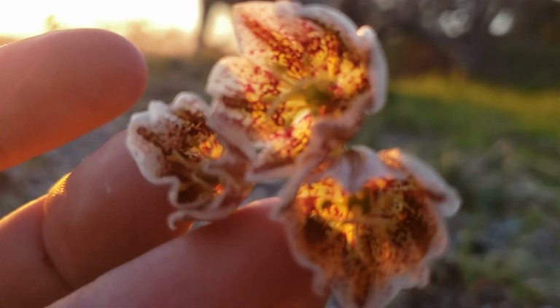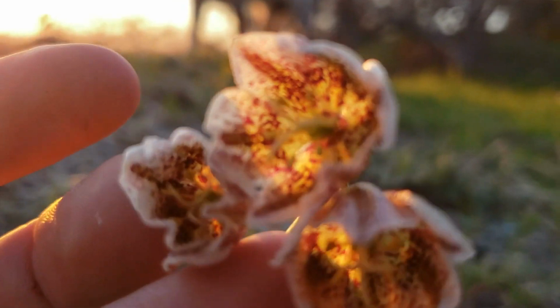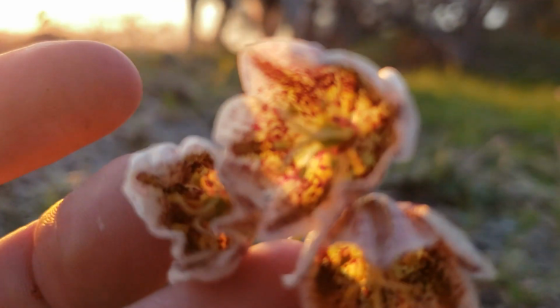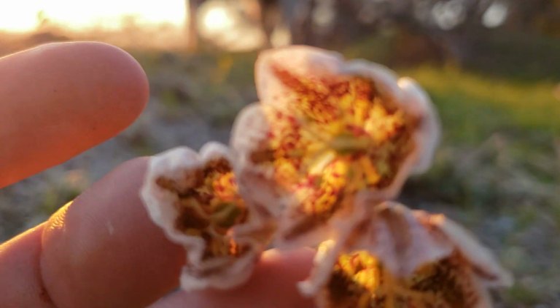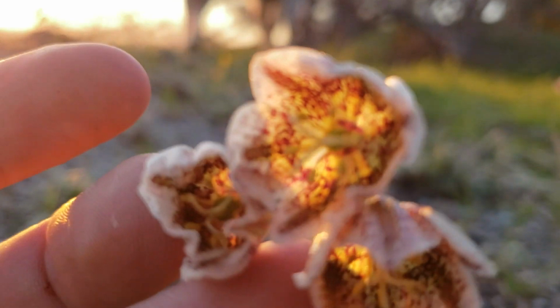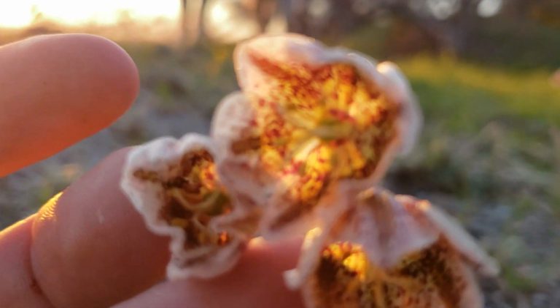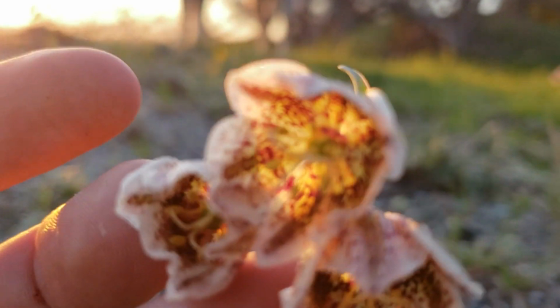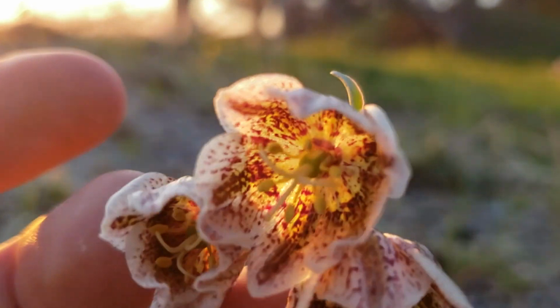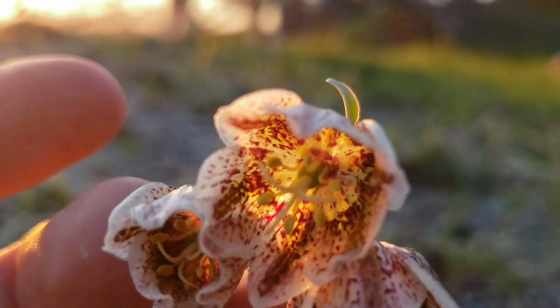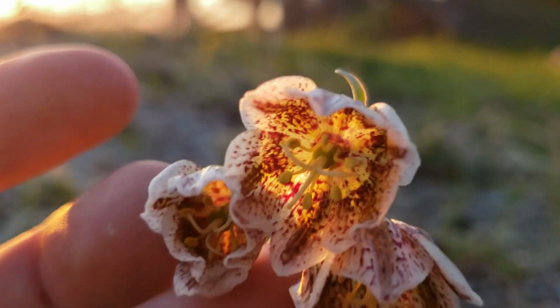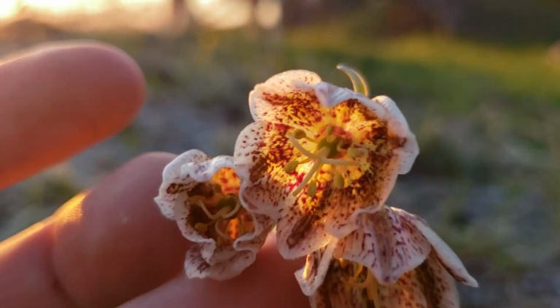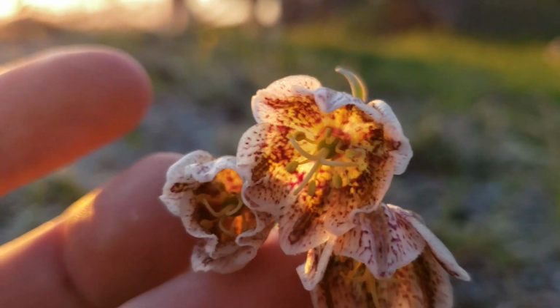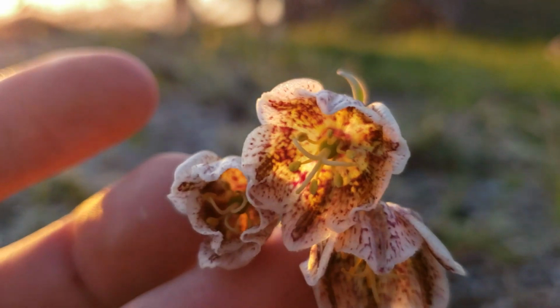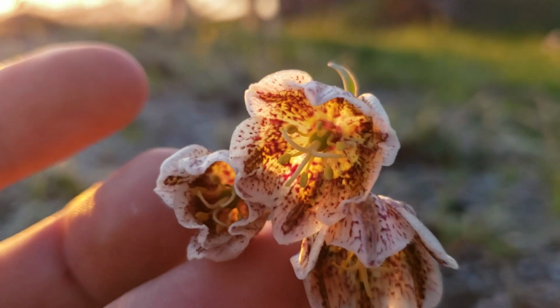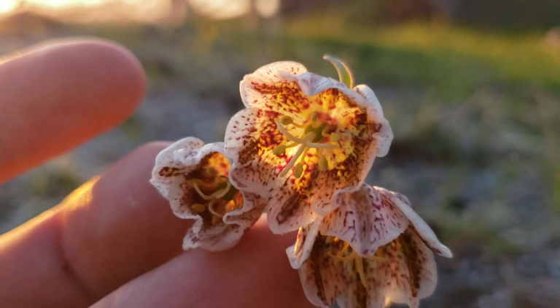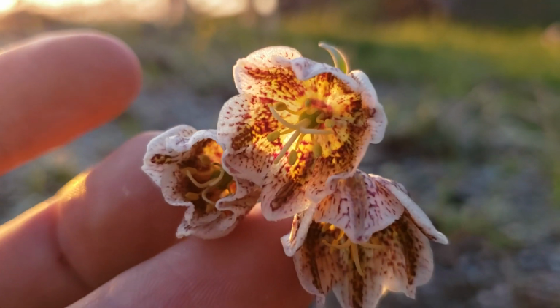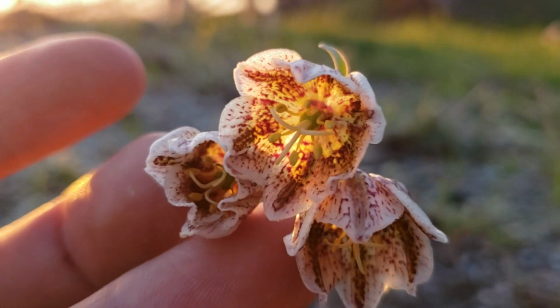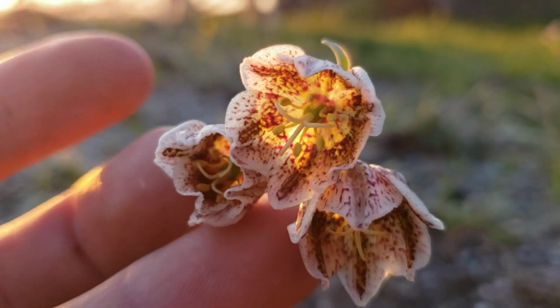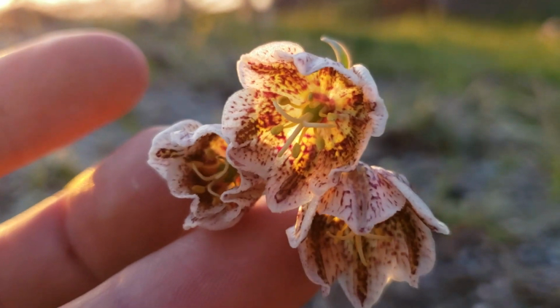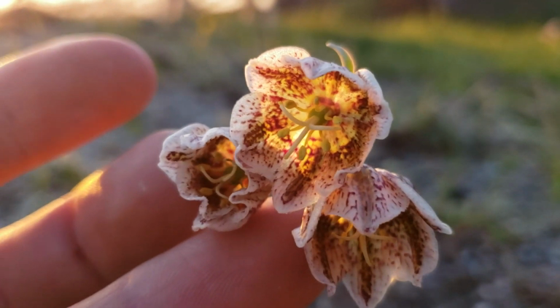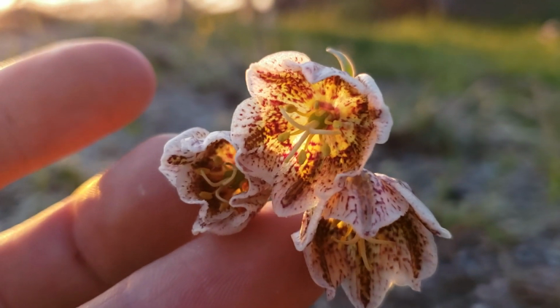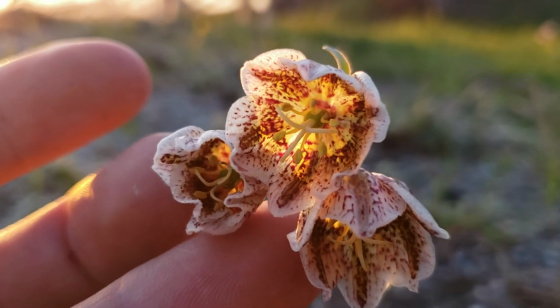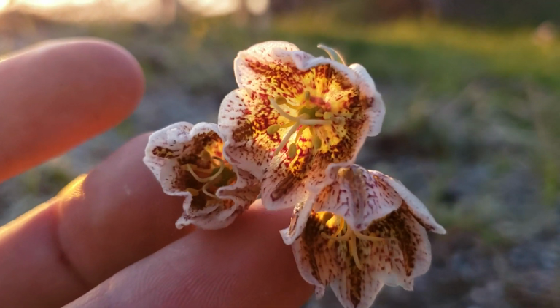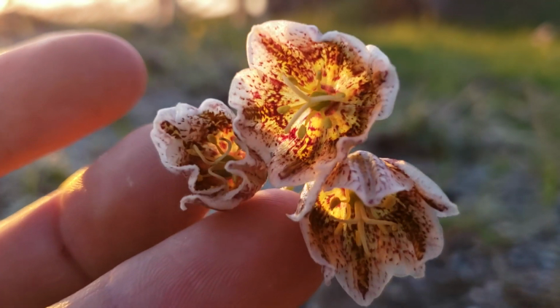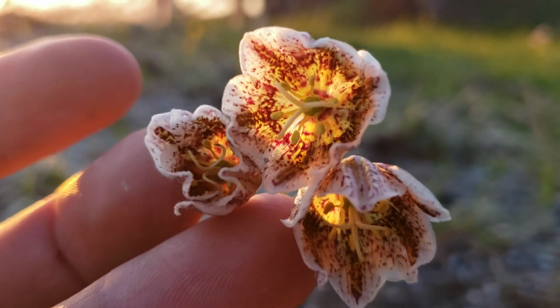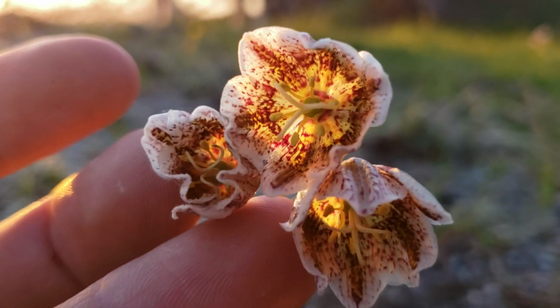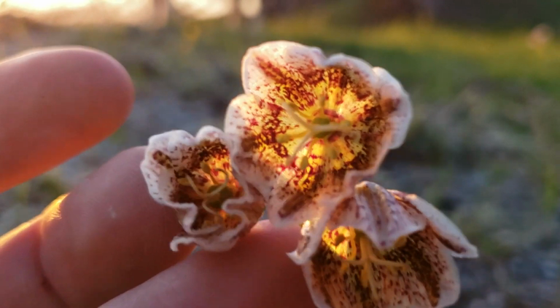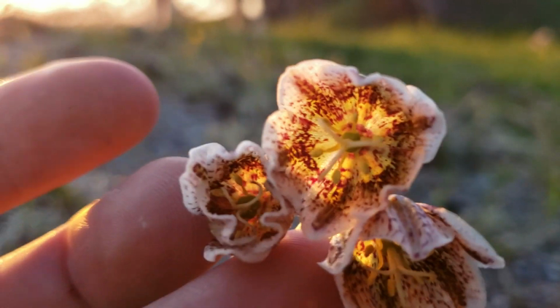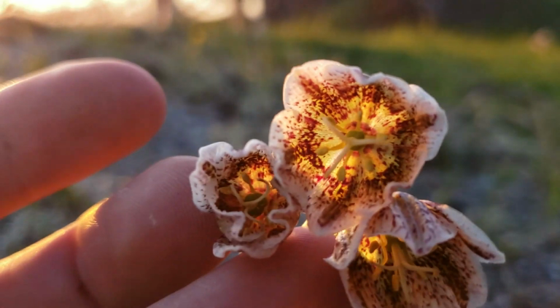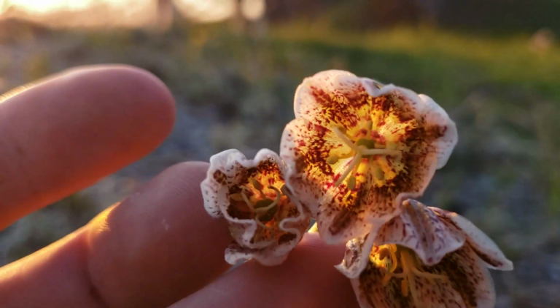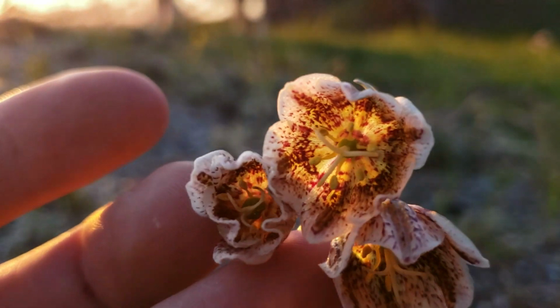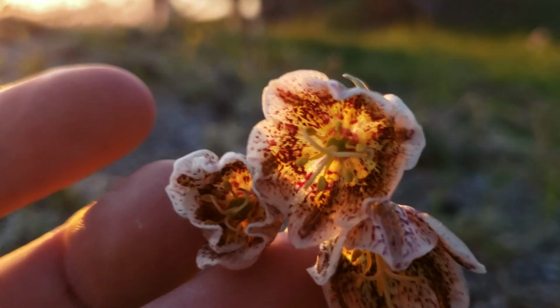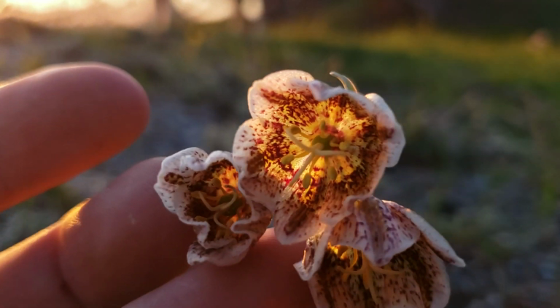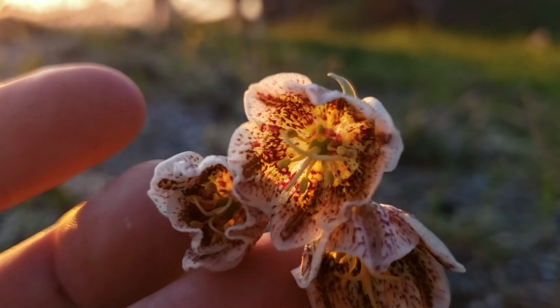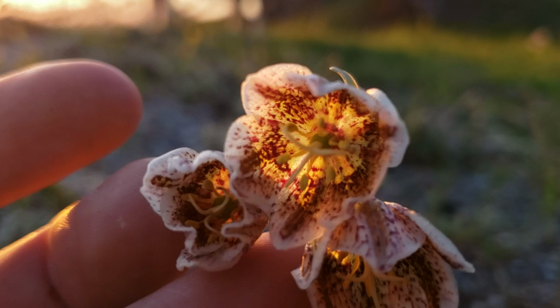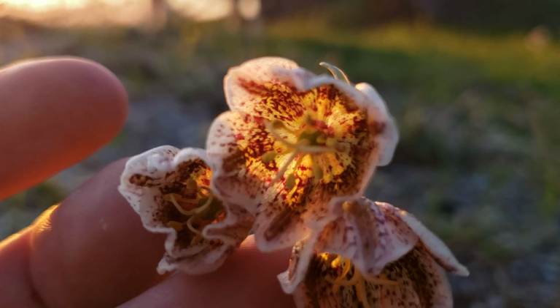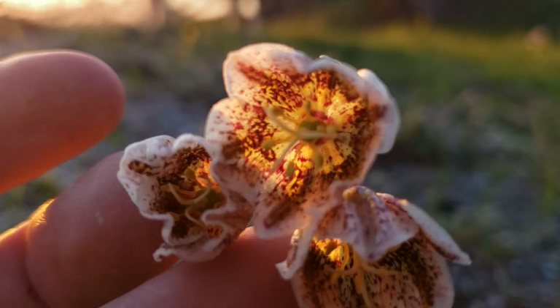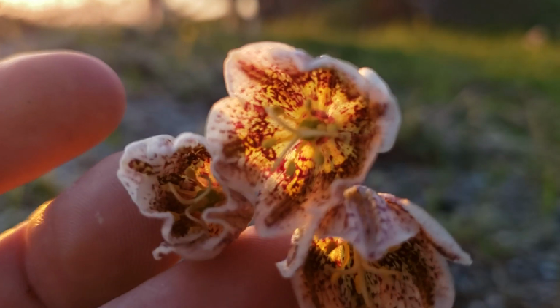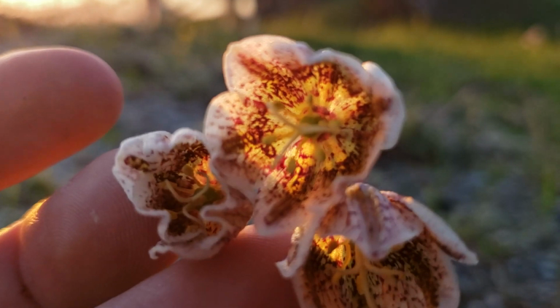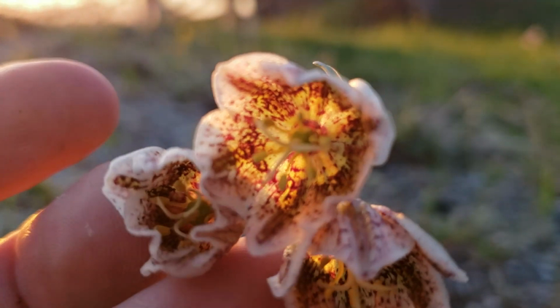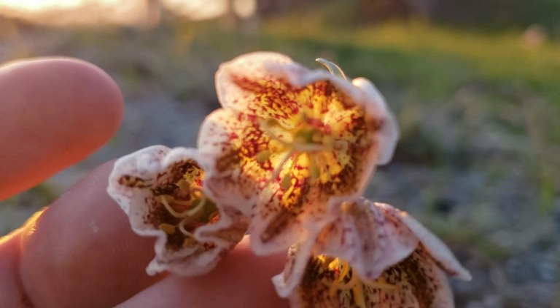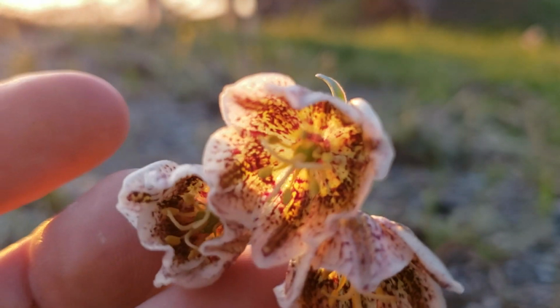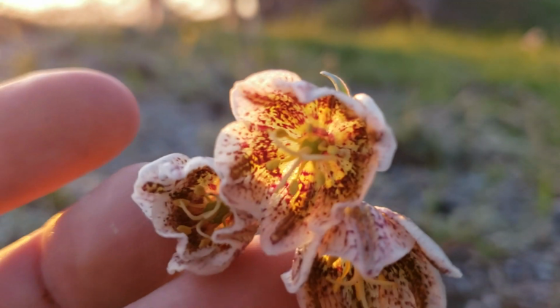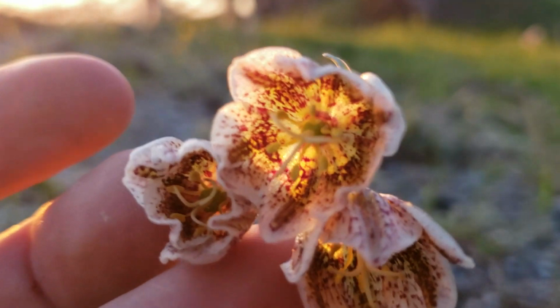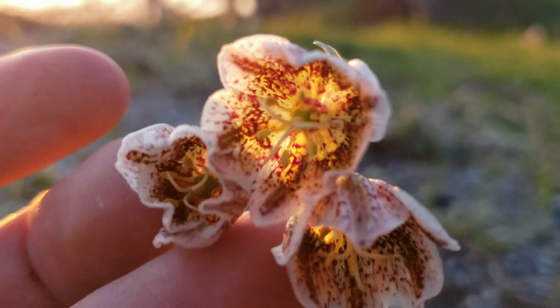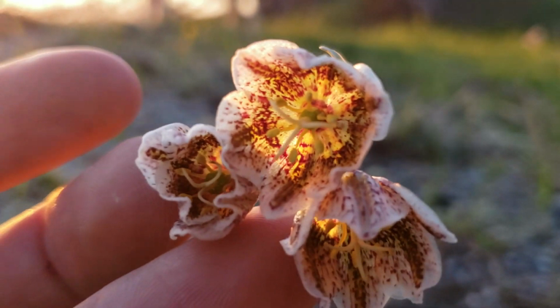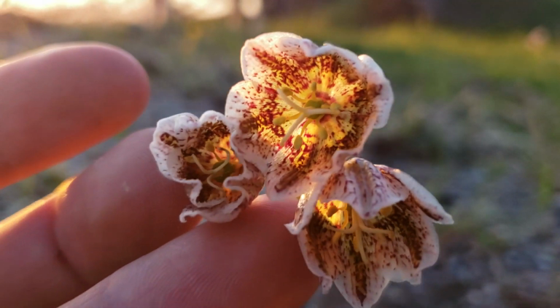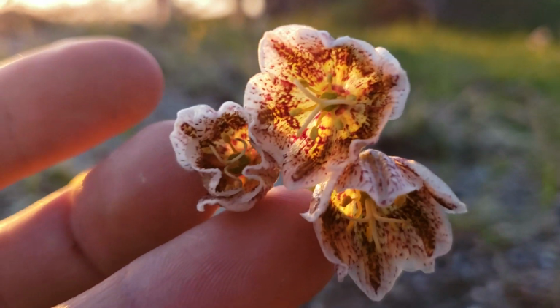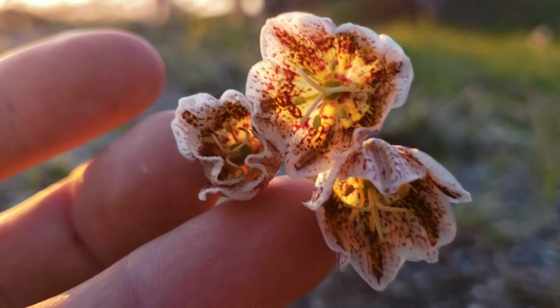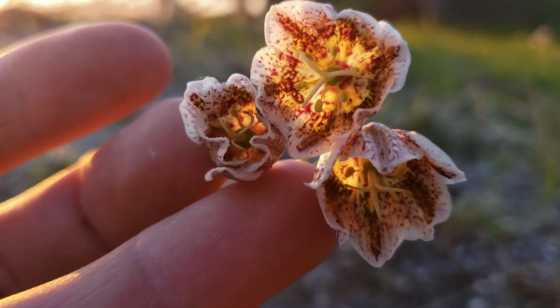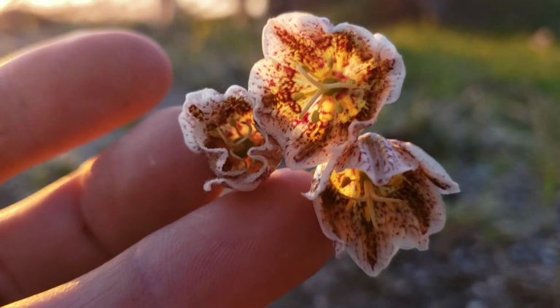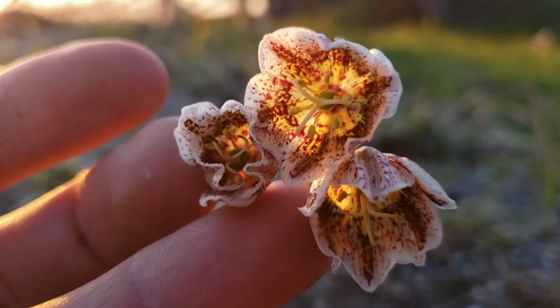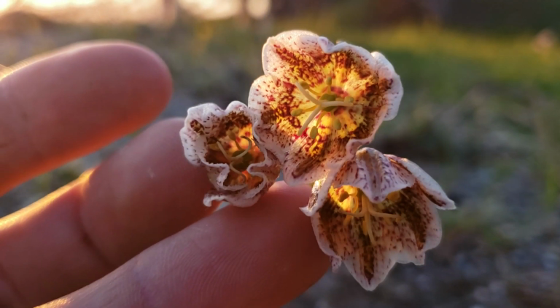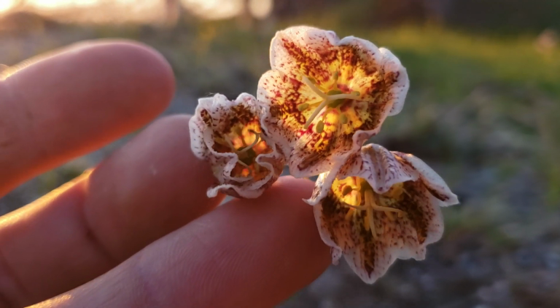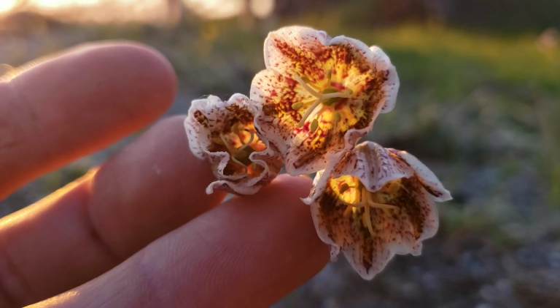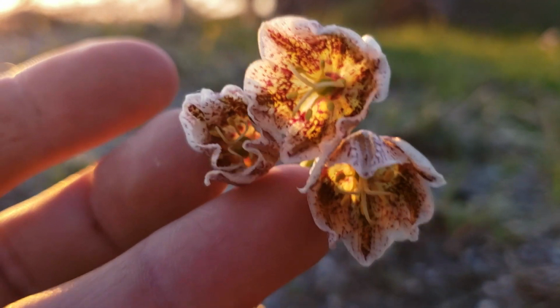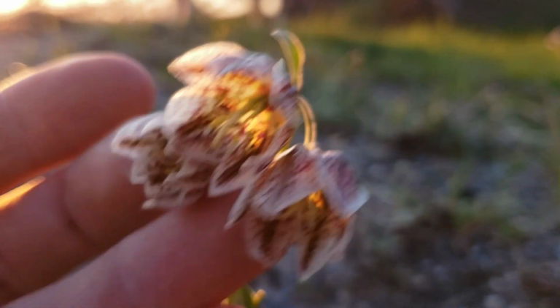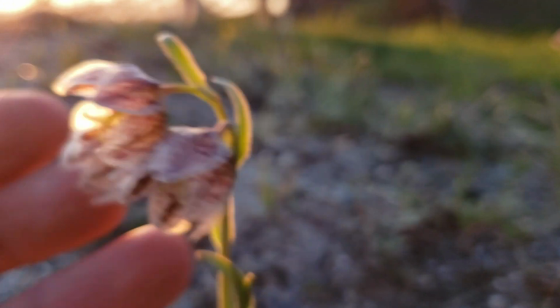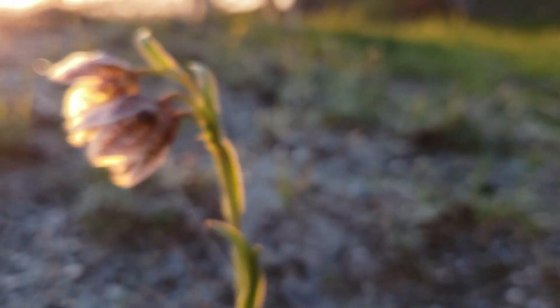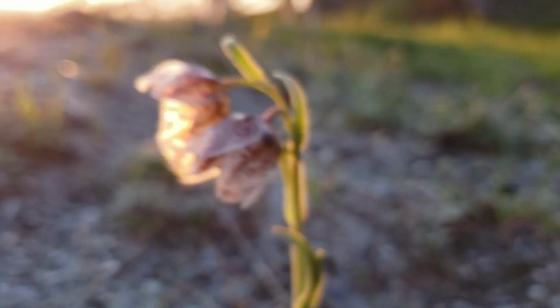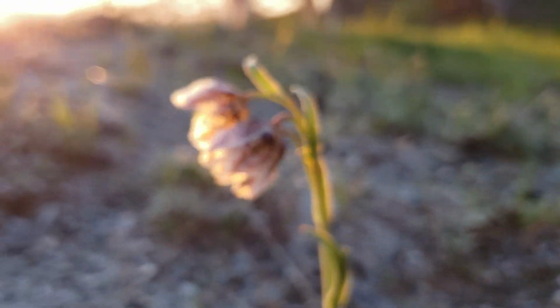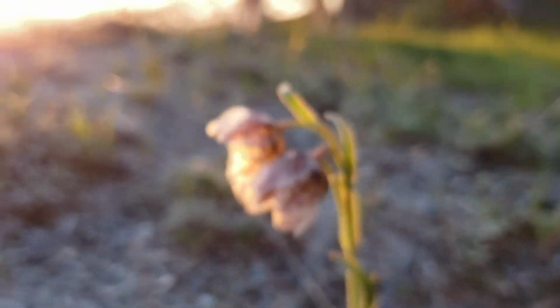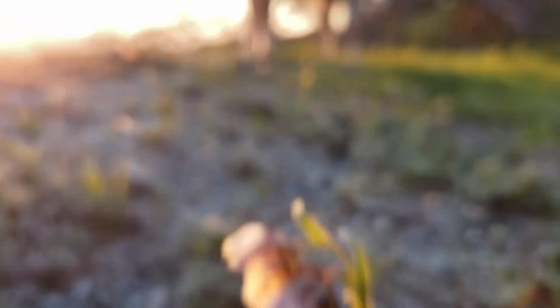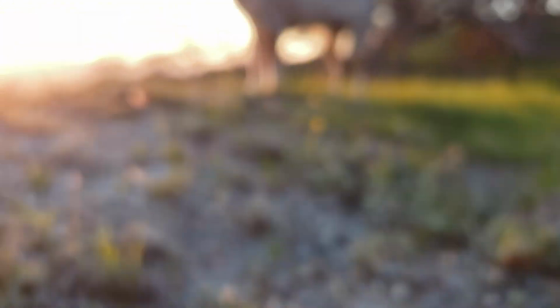And you look deep inside there — look into my purdii — and you've got the nectaries way down there at the base of that beautiful perianth.